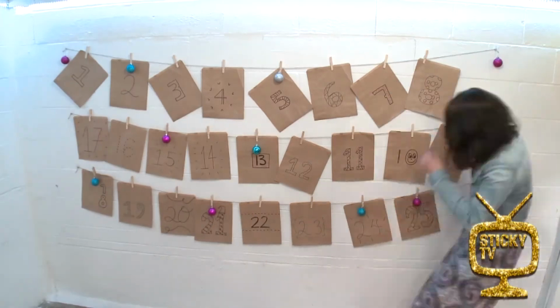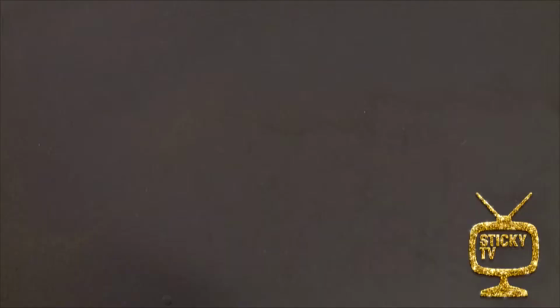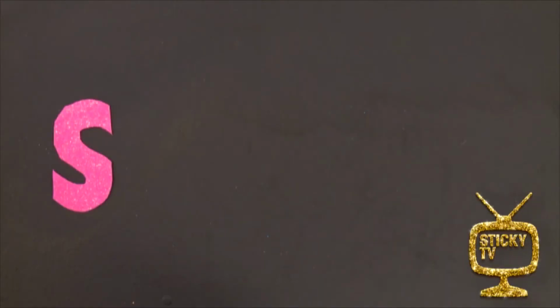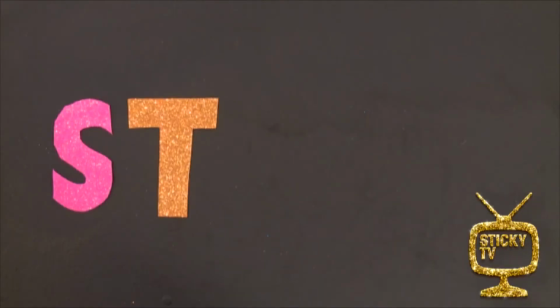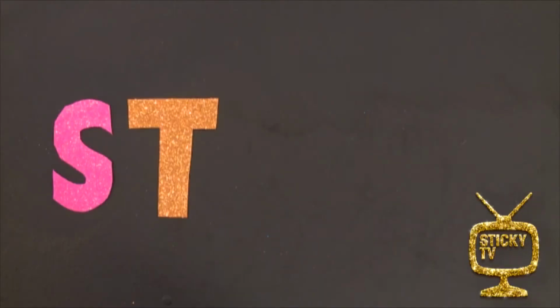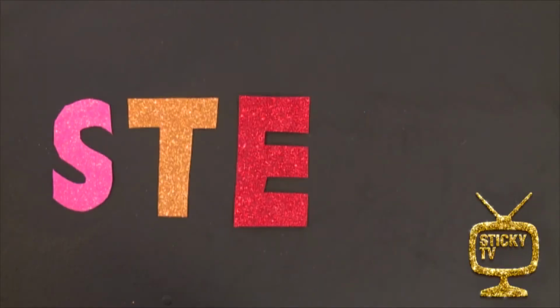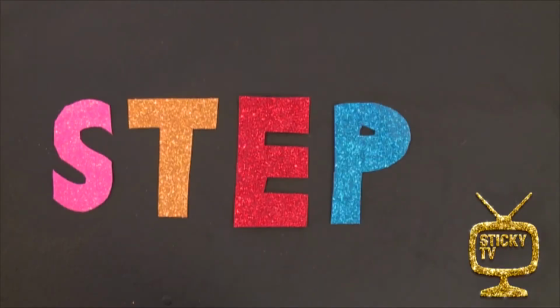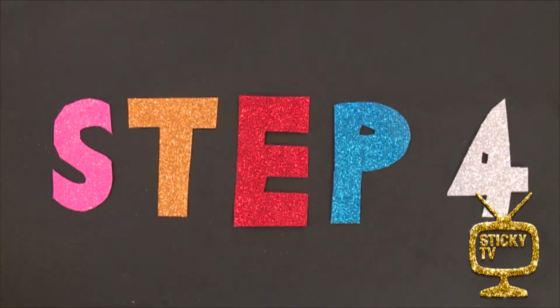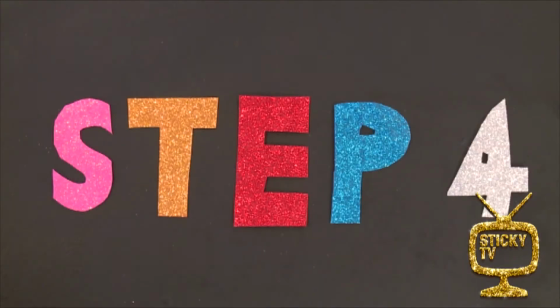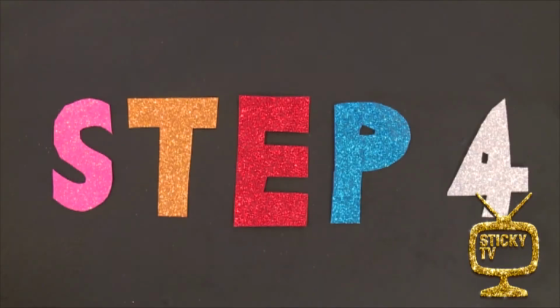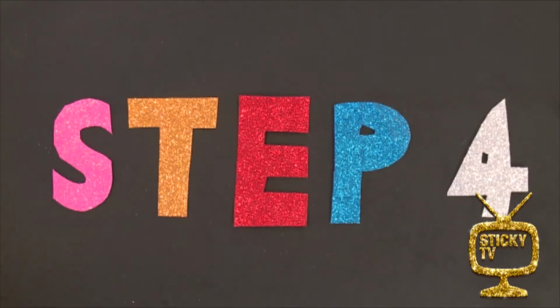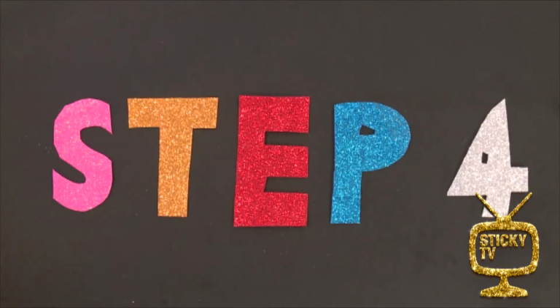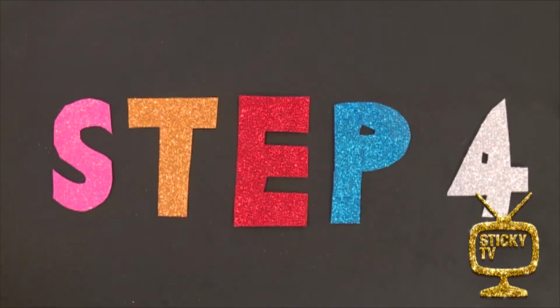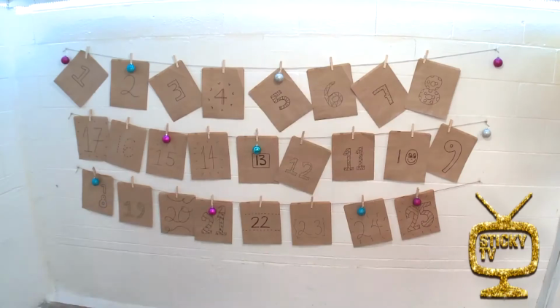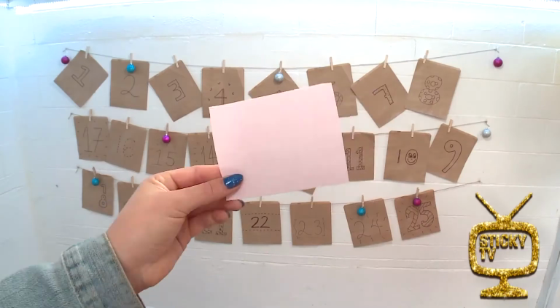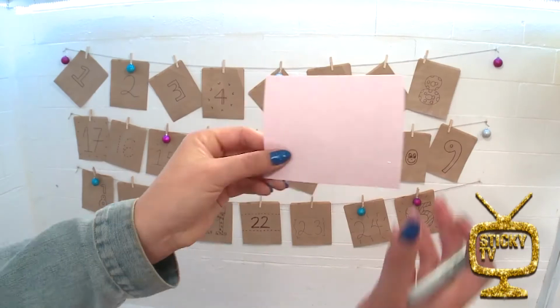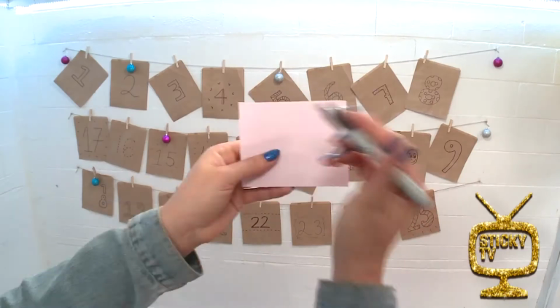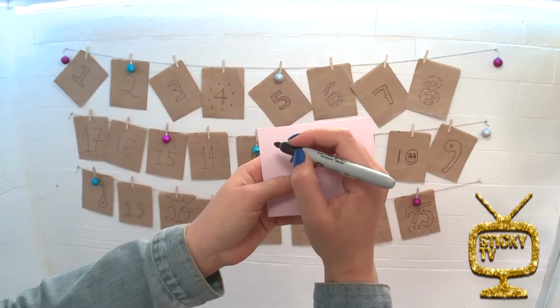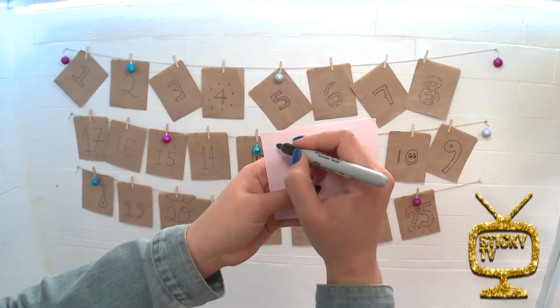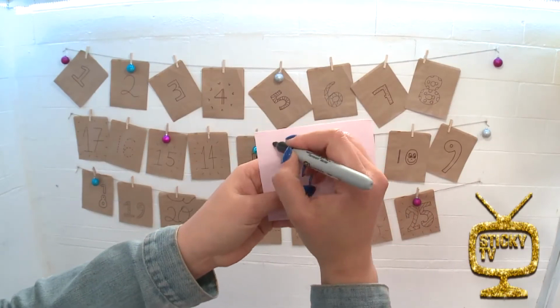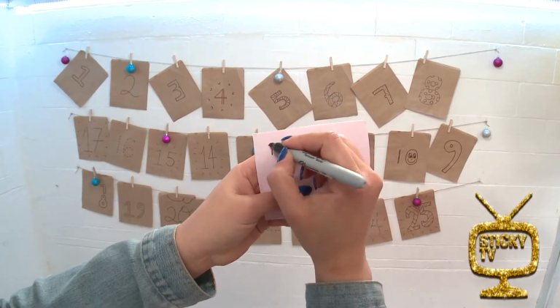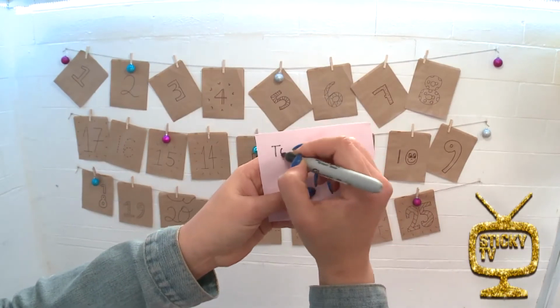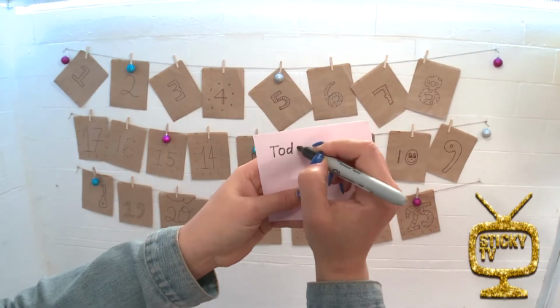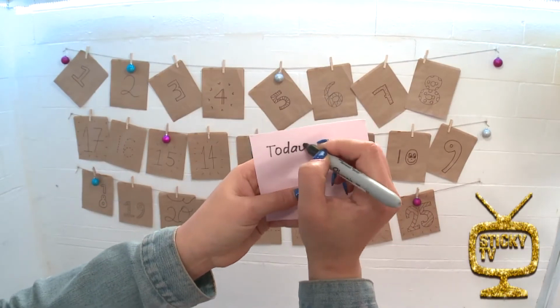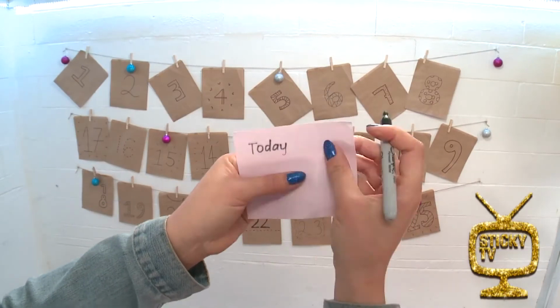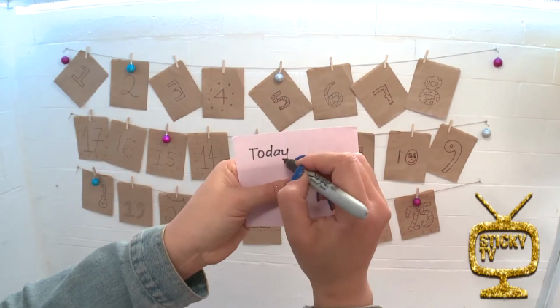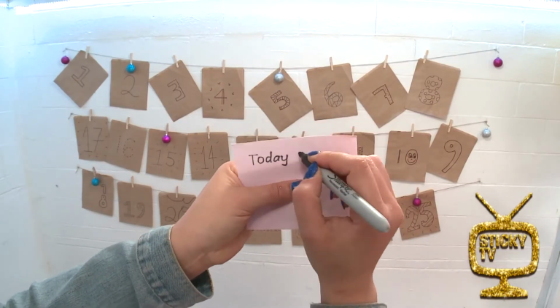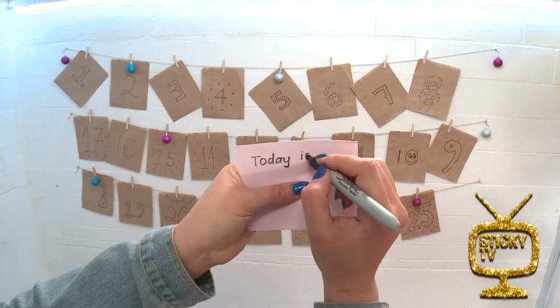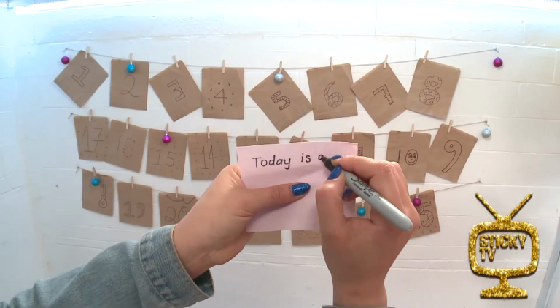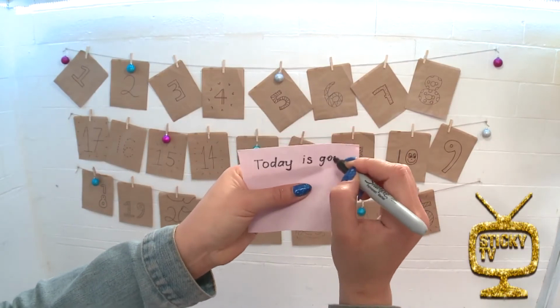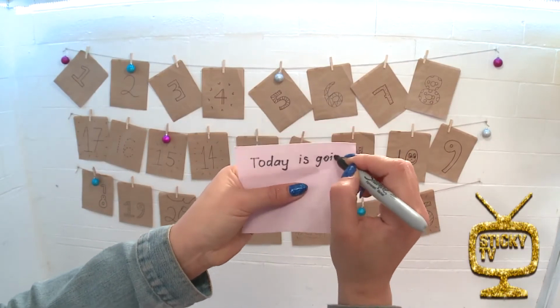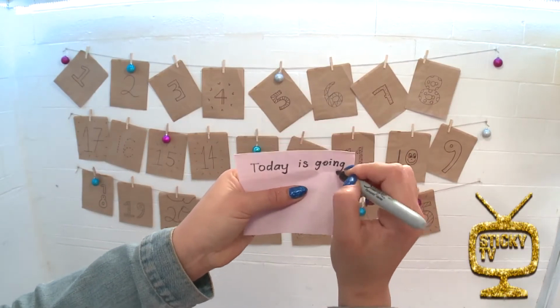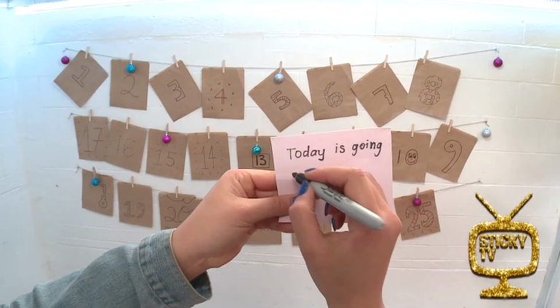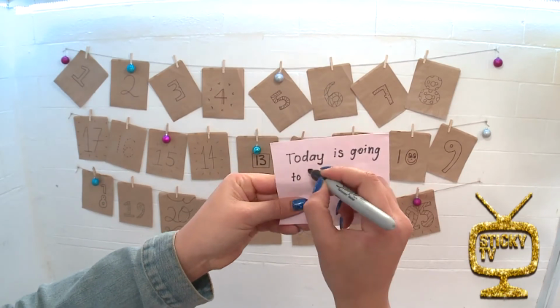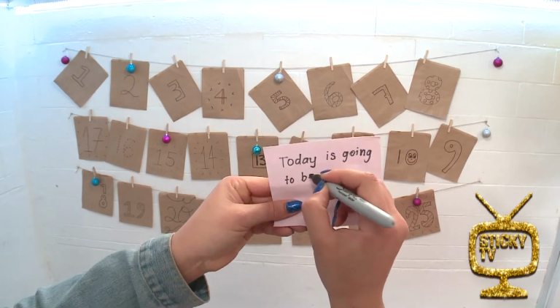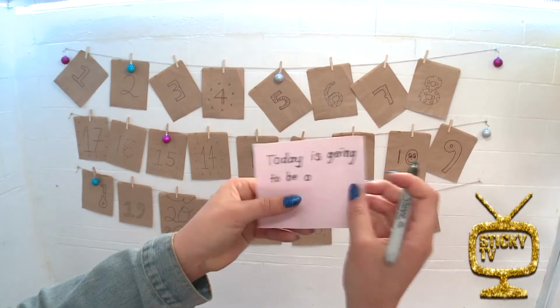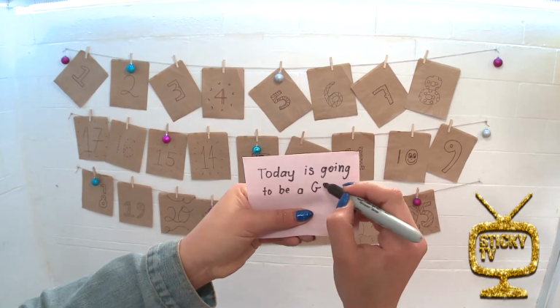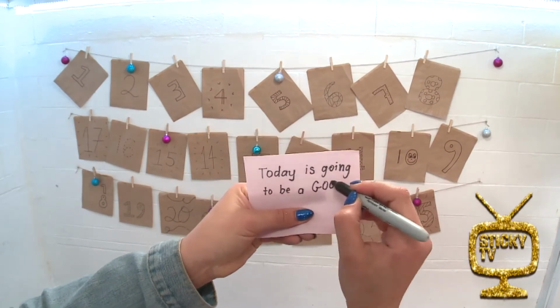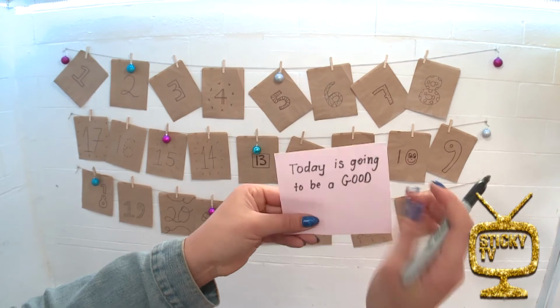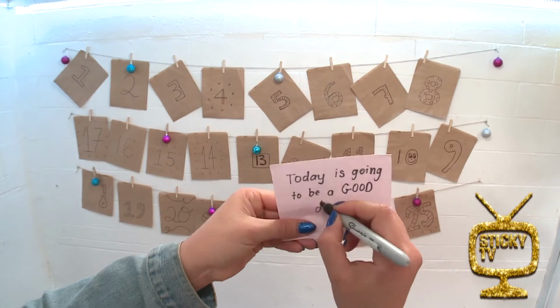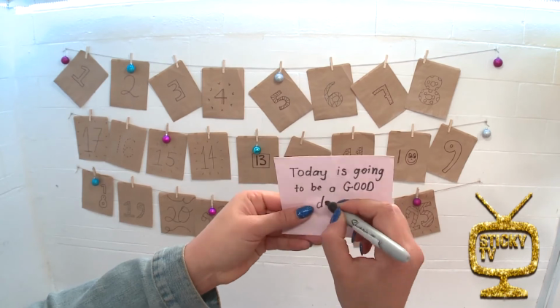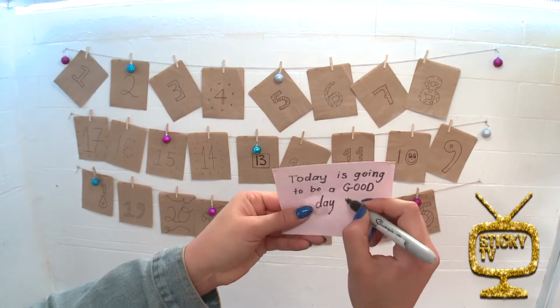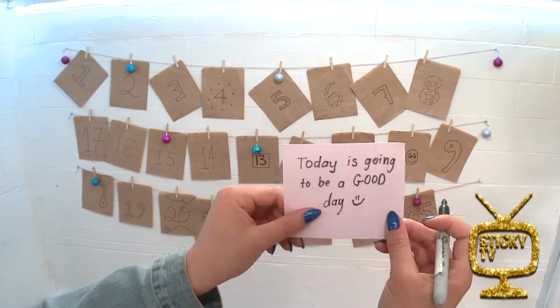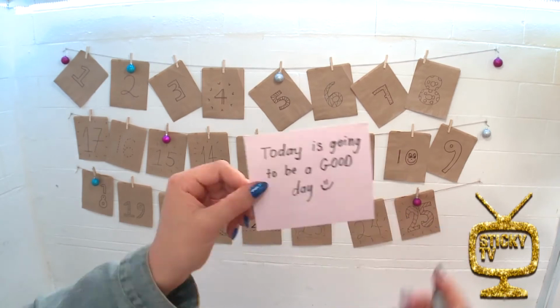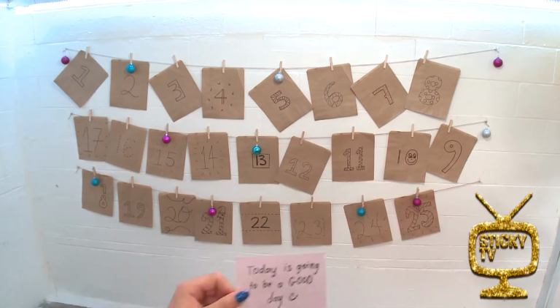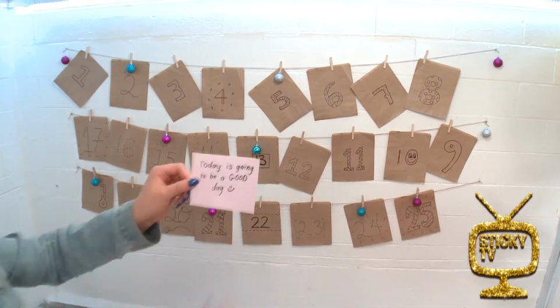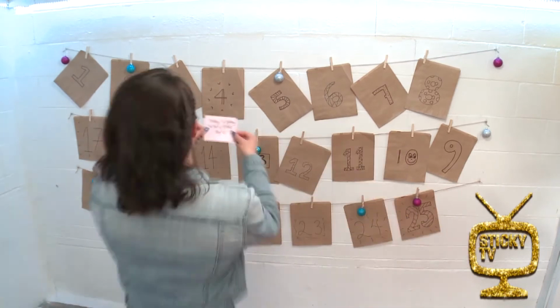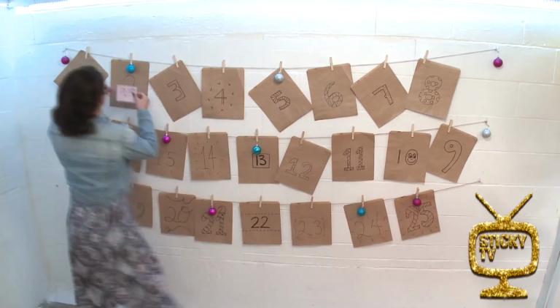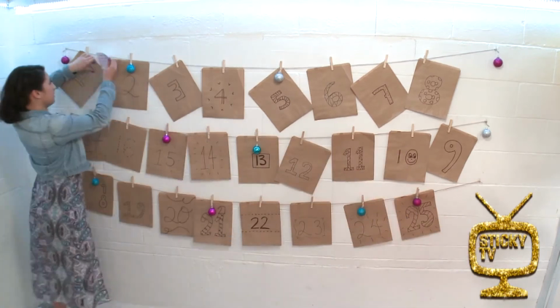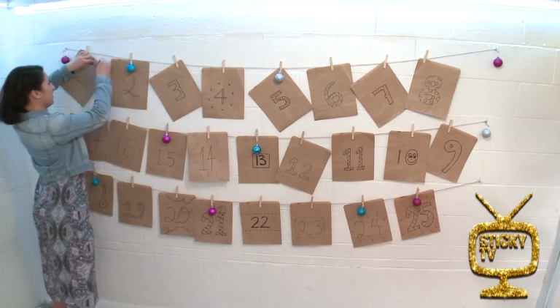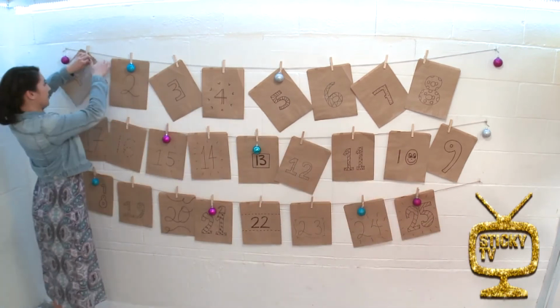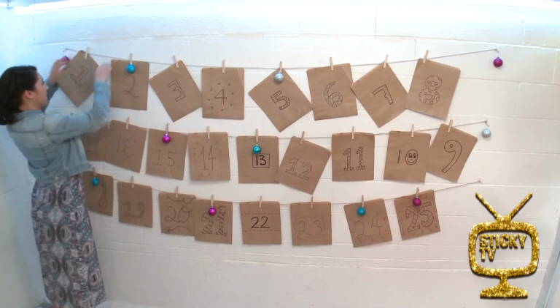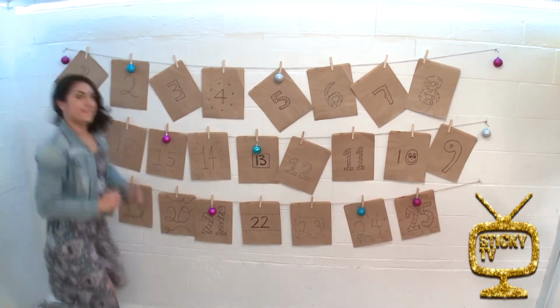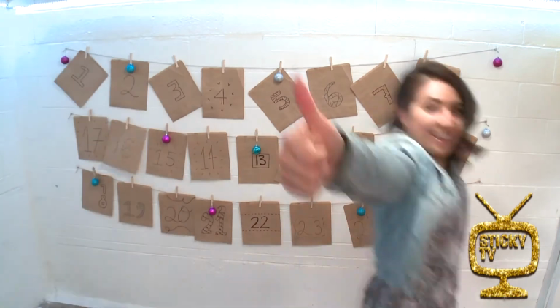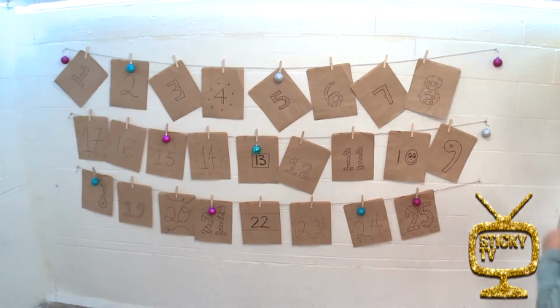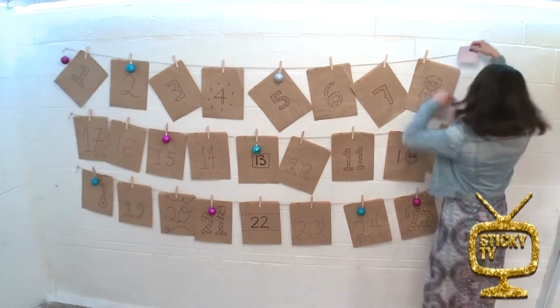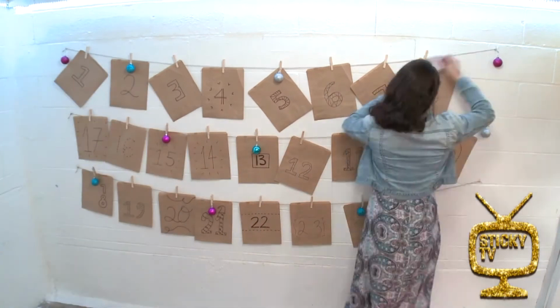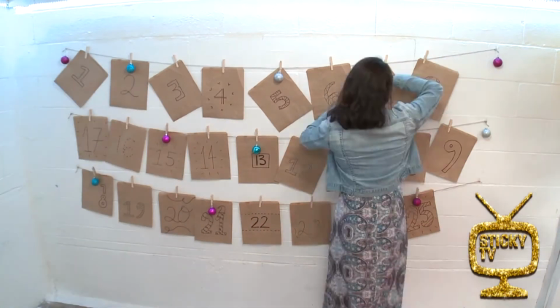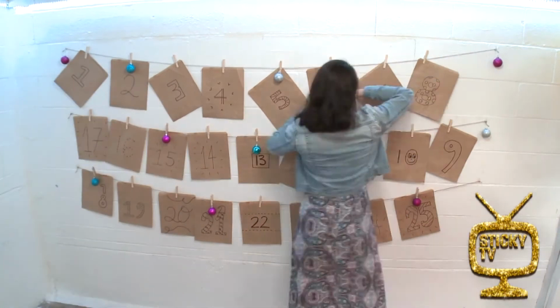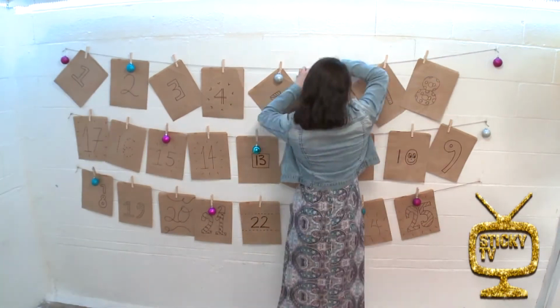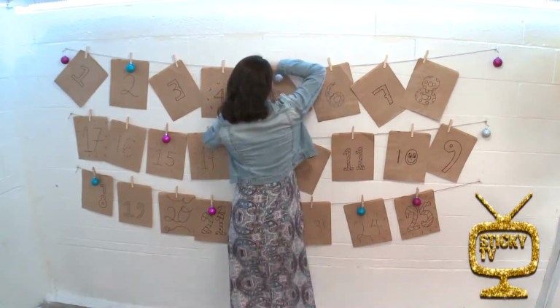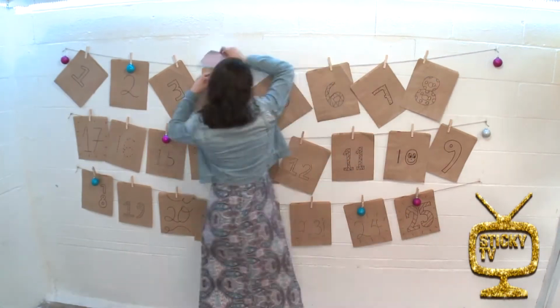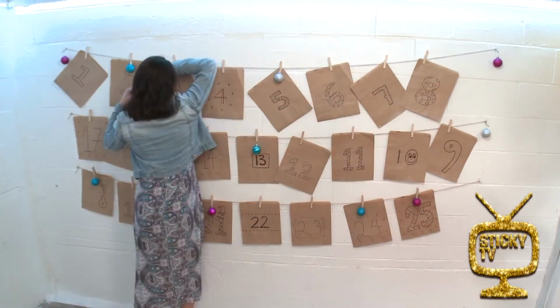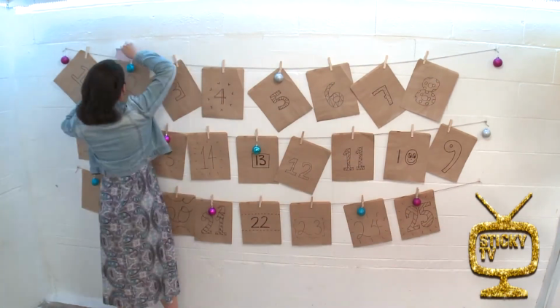Step four: write some inspirational quotes or beautiful notes and drop them into each bag so that you can read them every day.